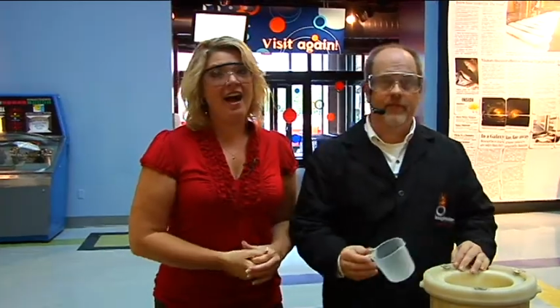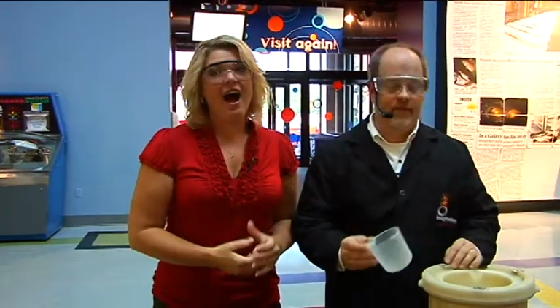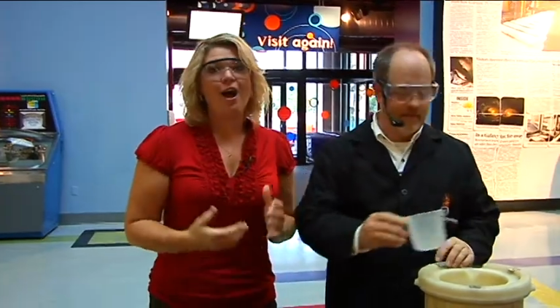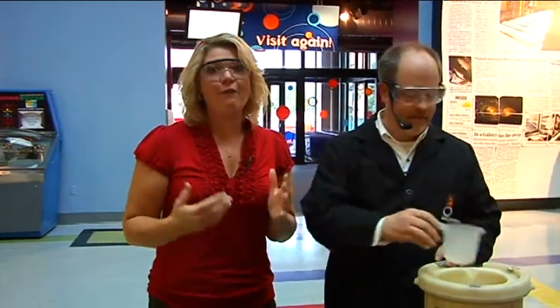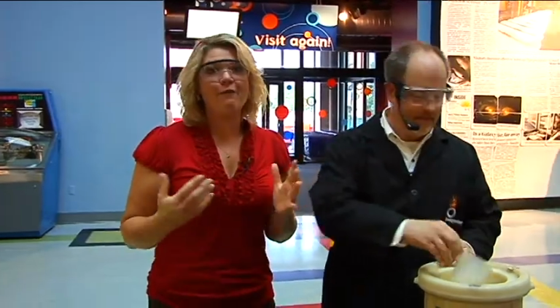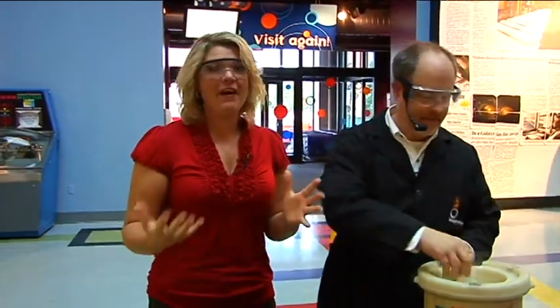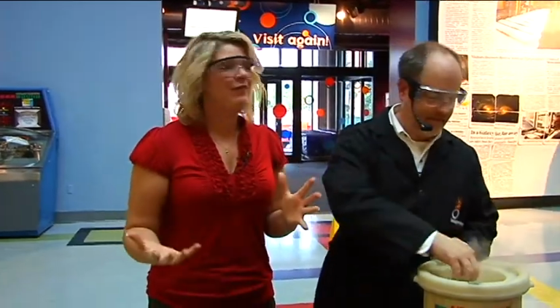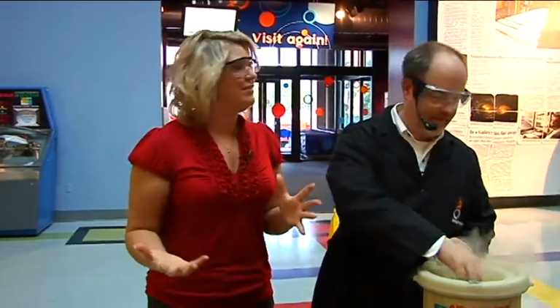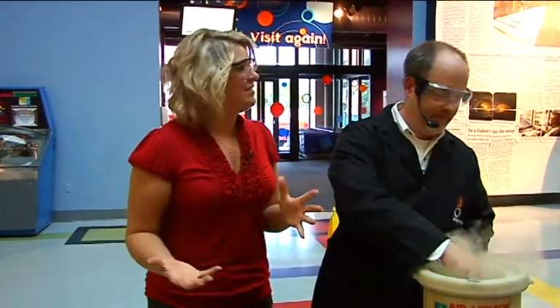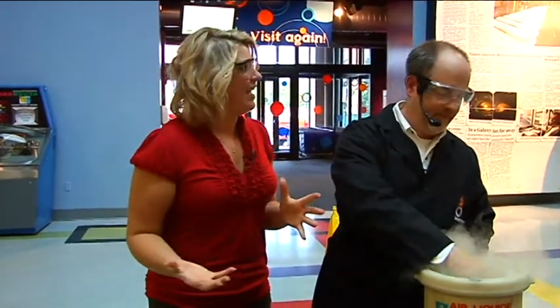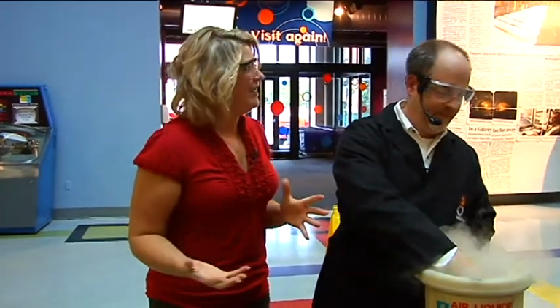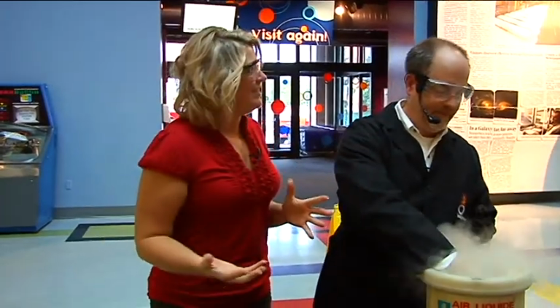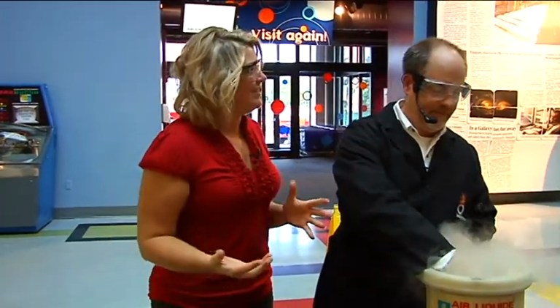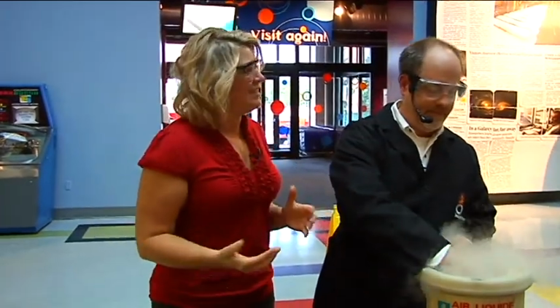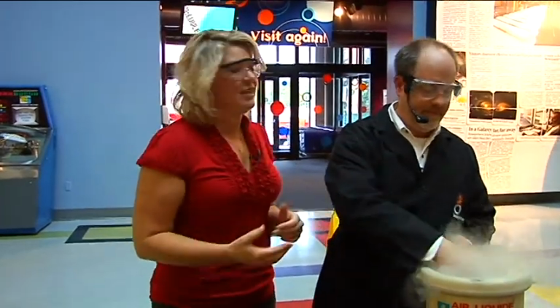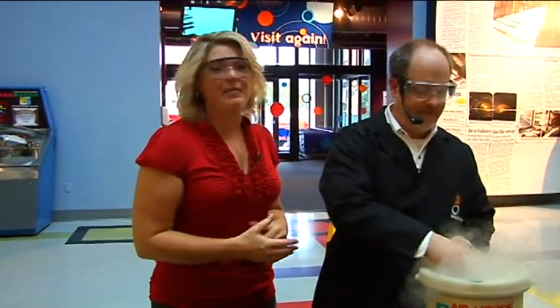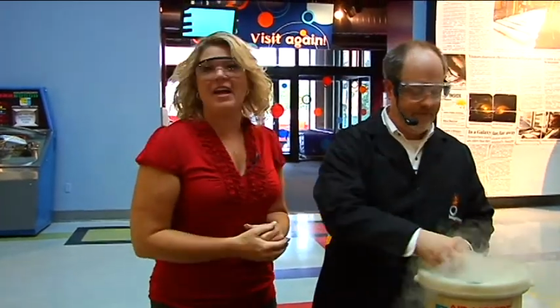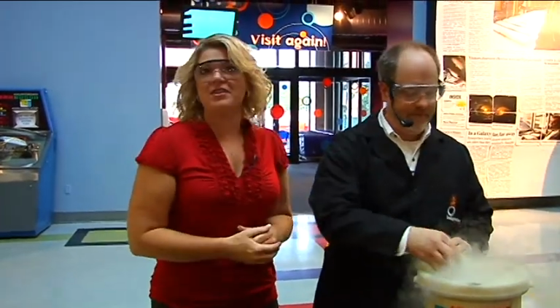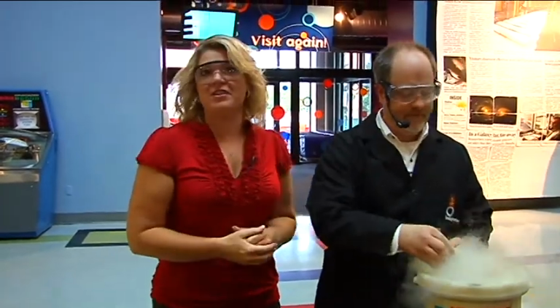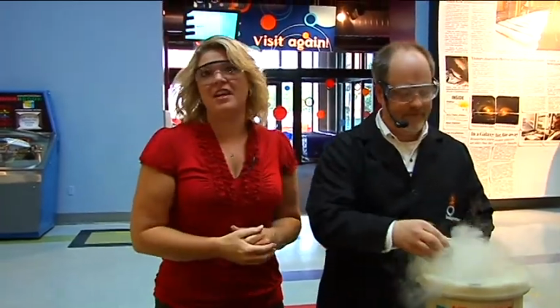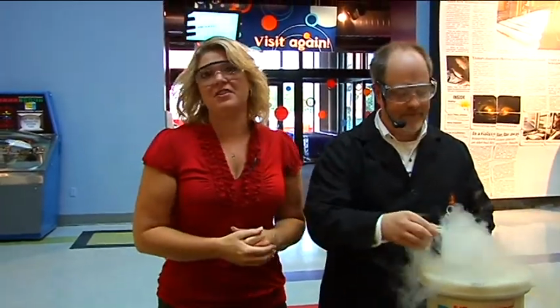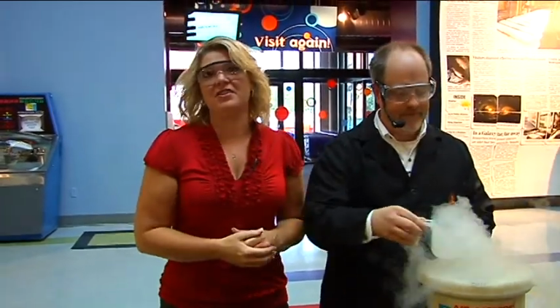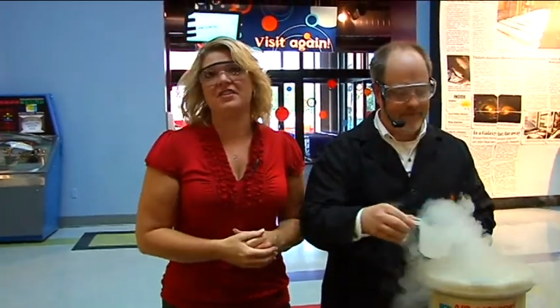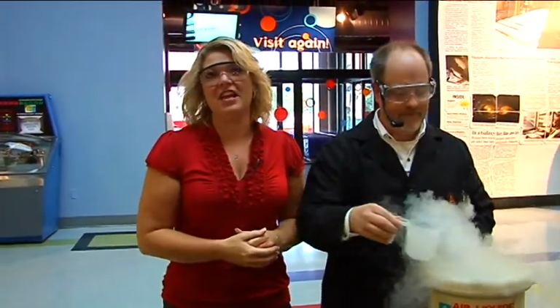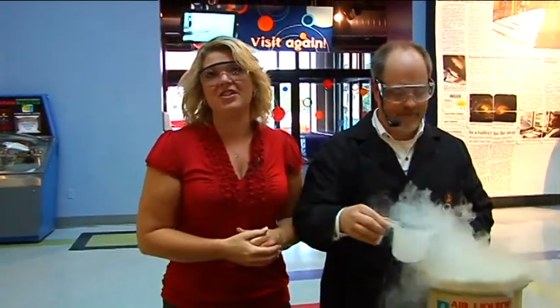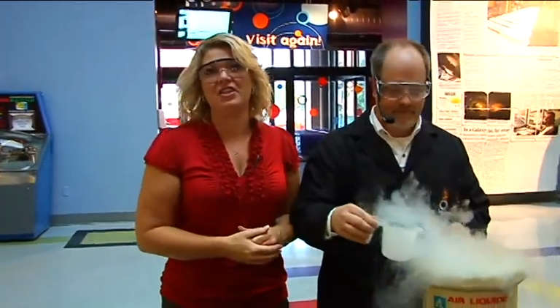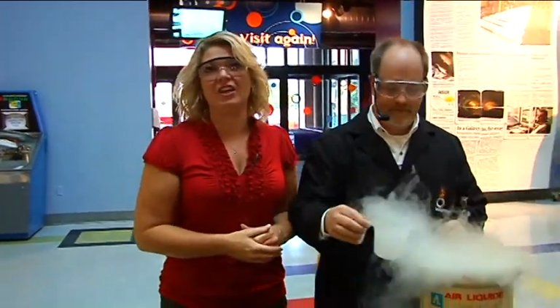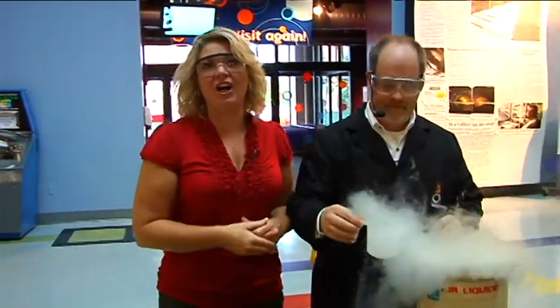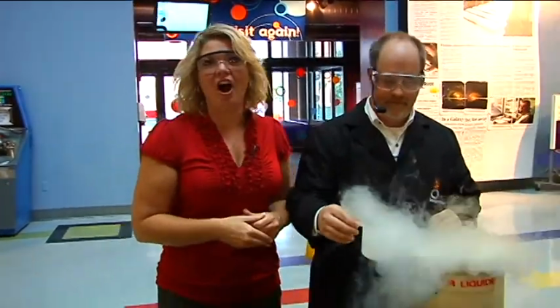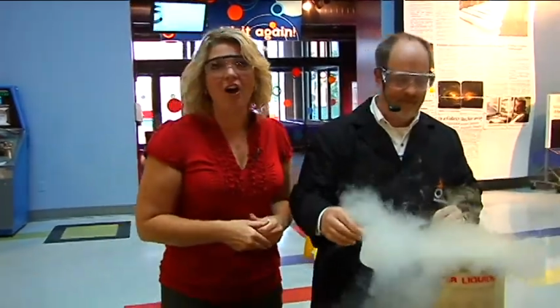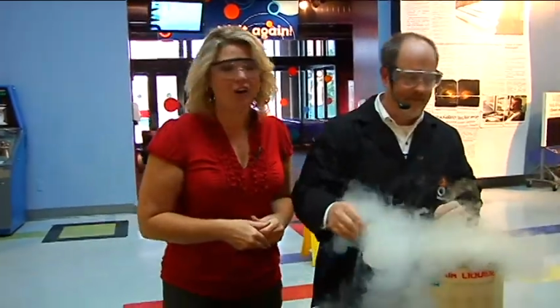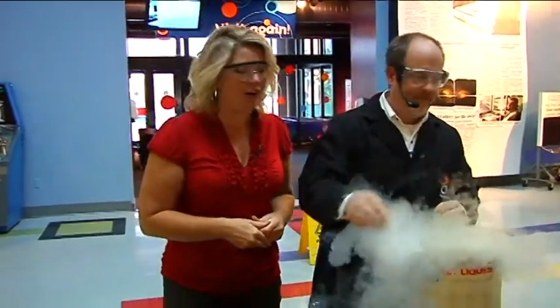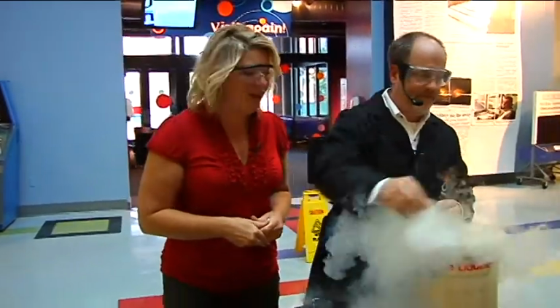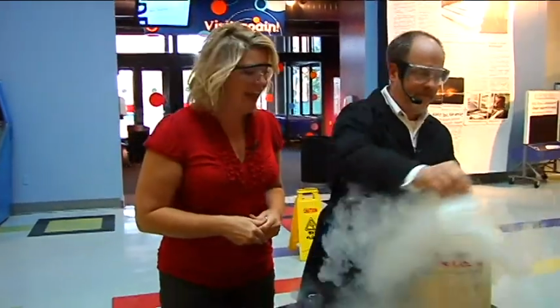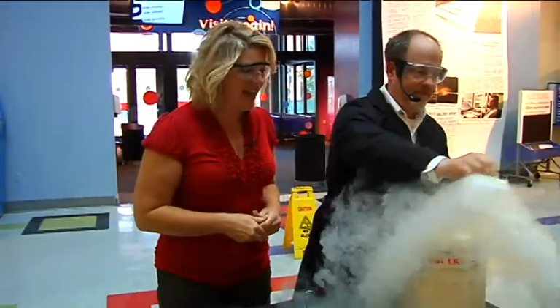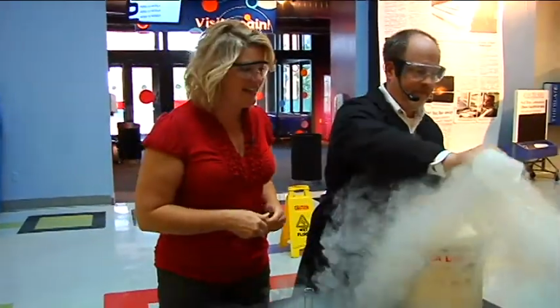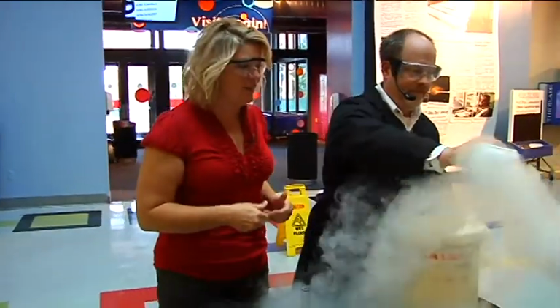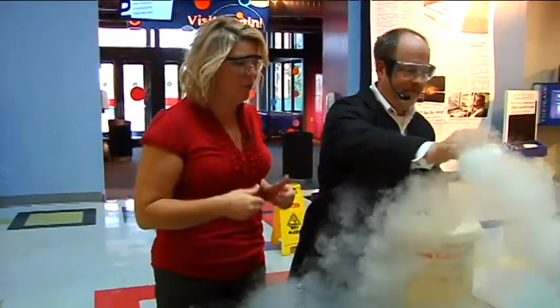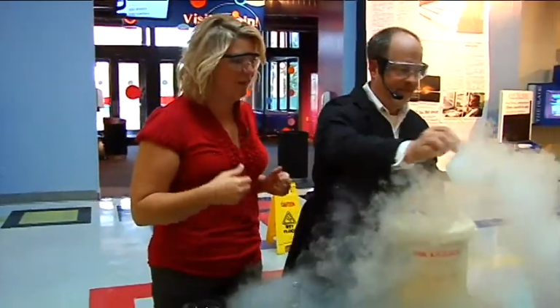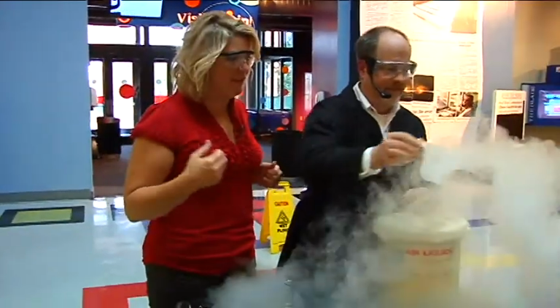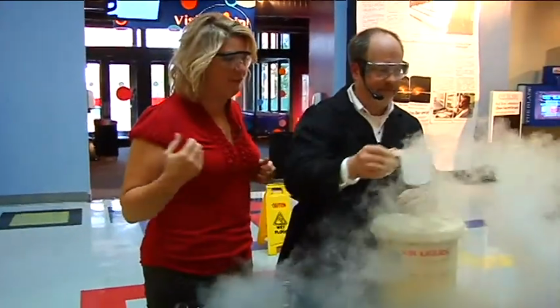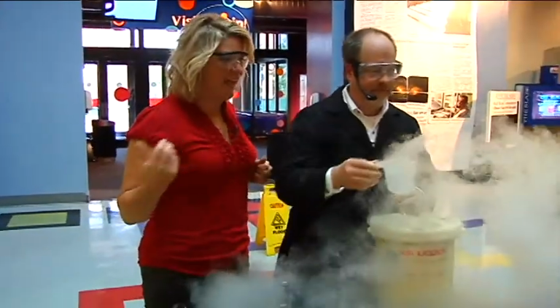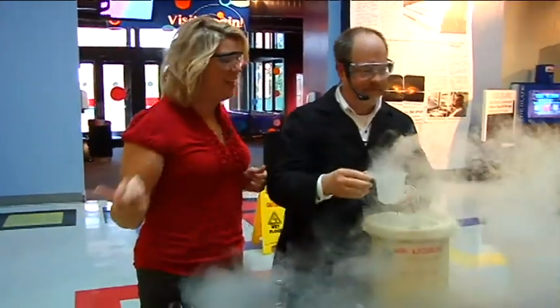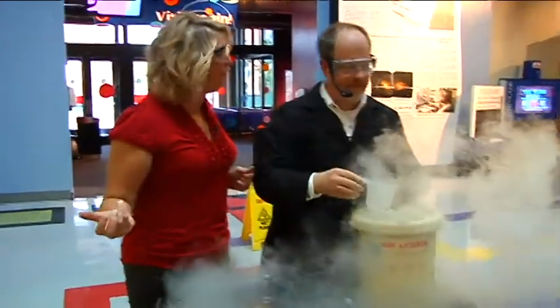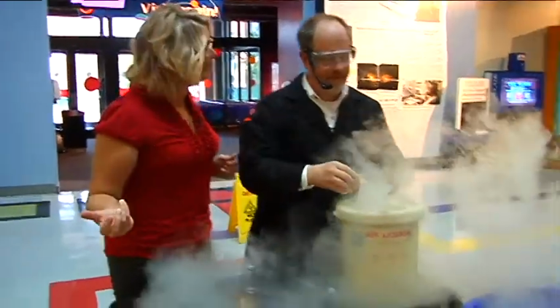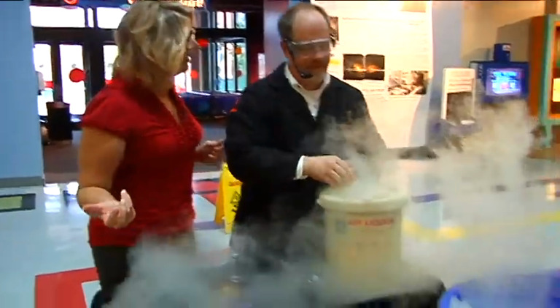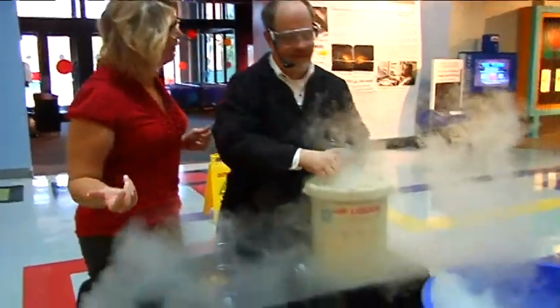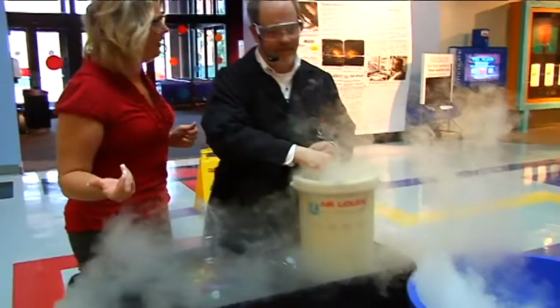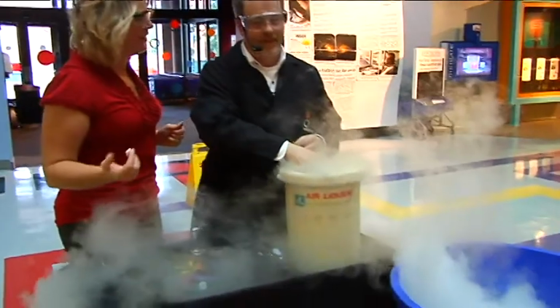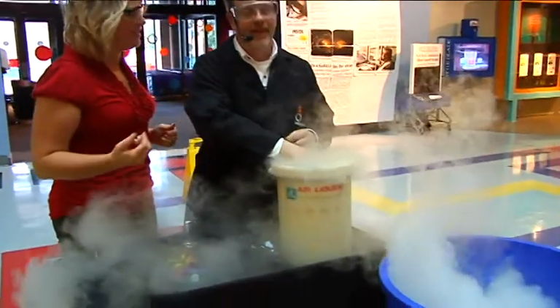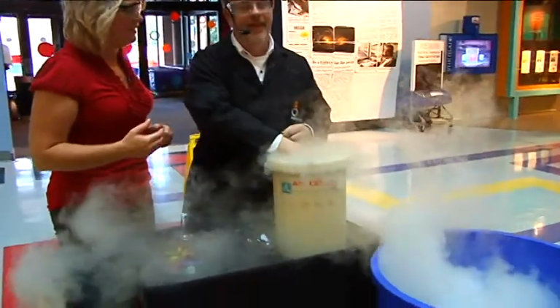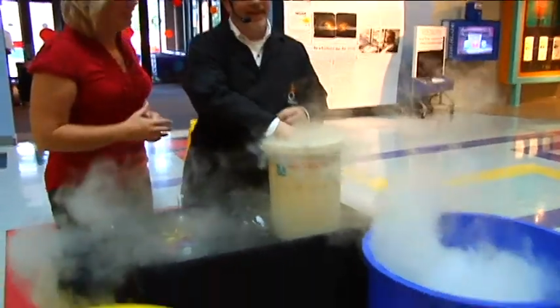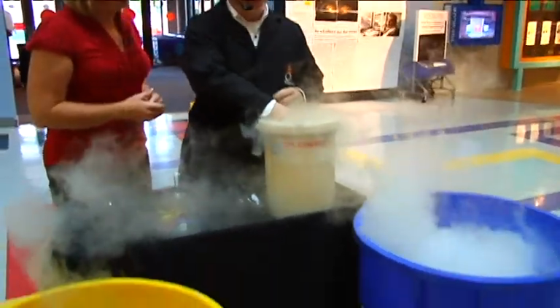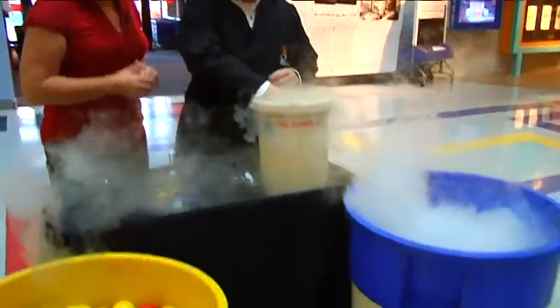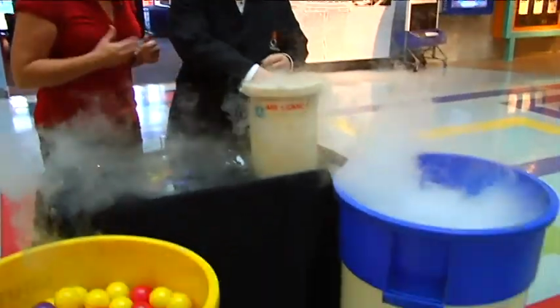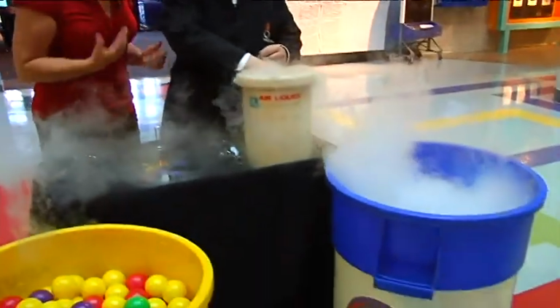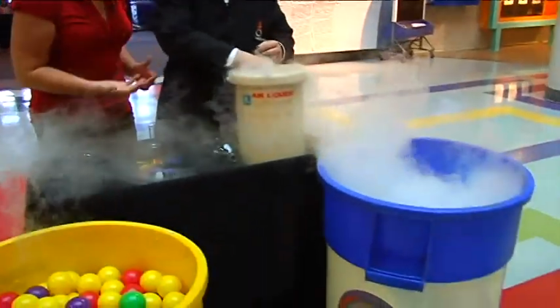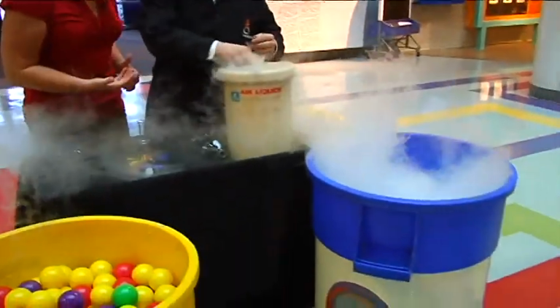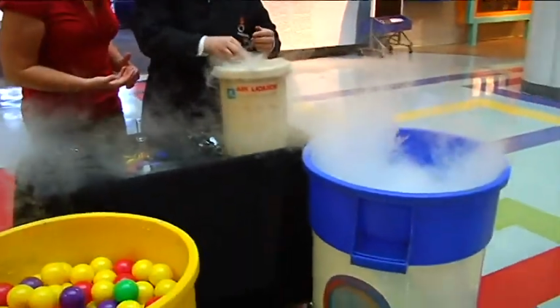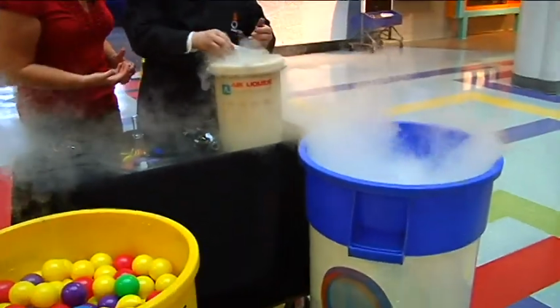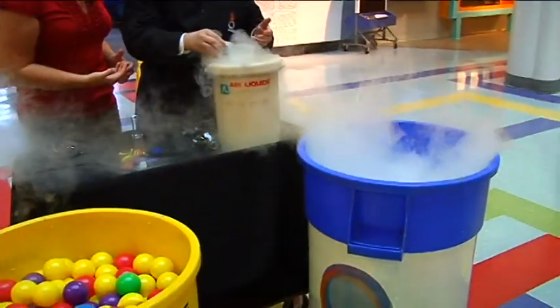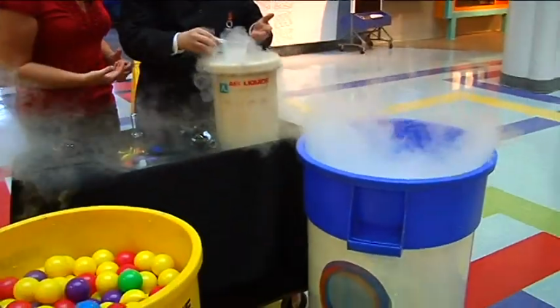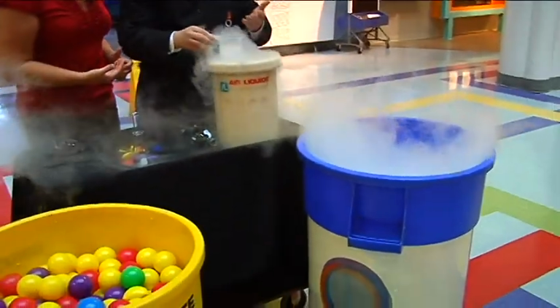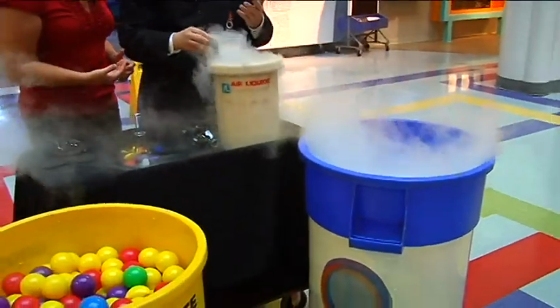Our favorite scientist at the Imagination Station, Carl, has one of his favorite ingredients: liquid nitrogen.